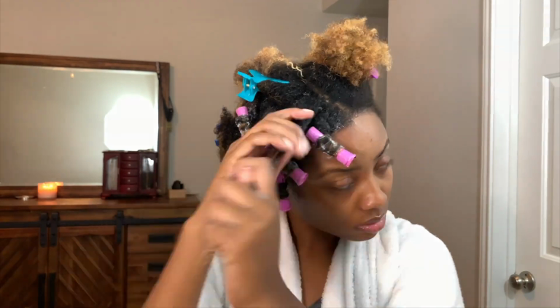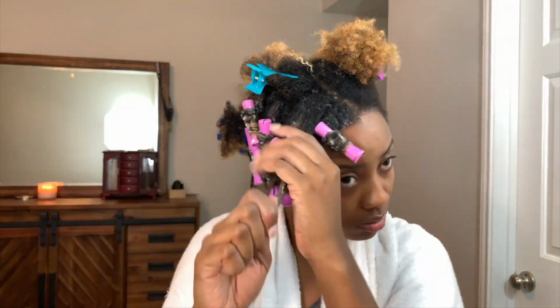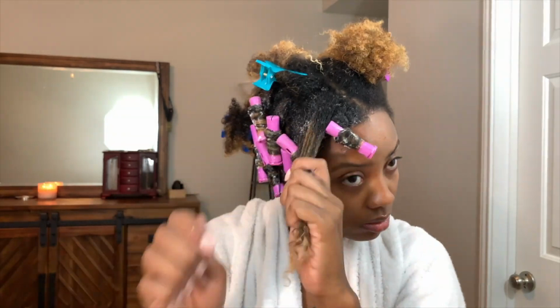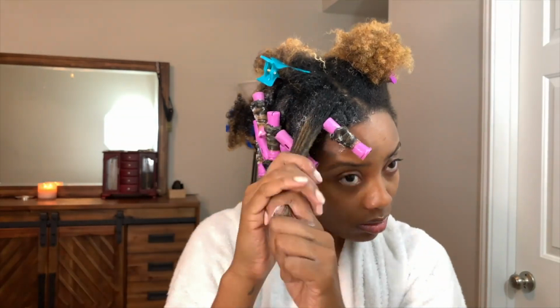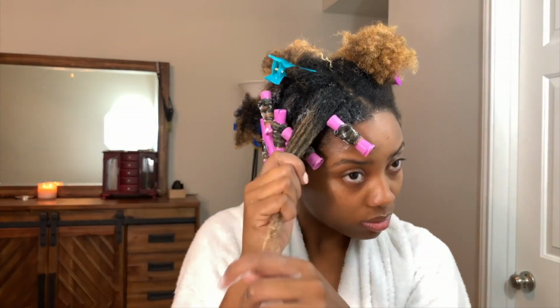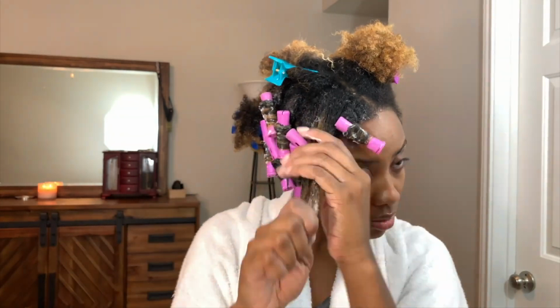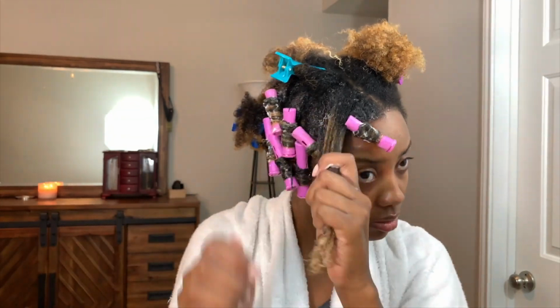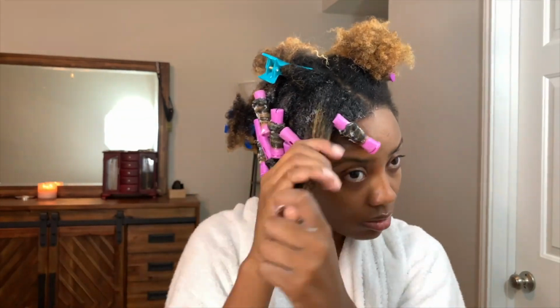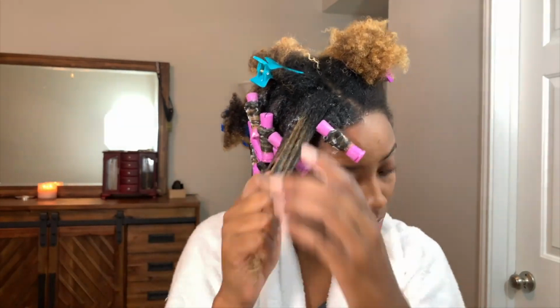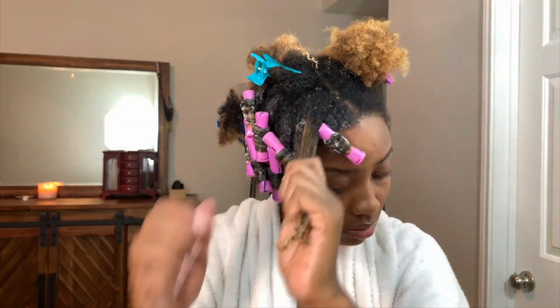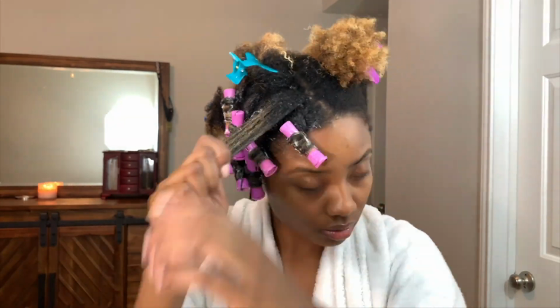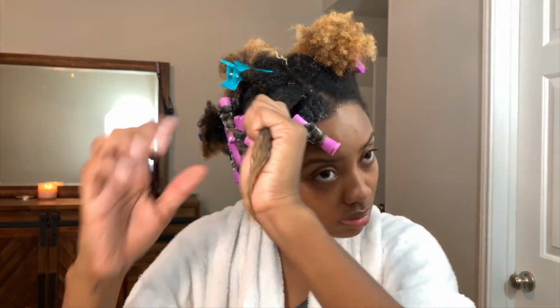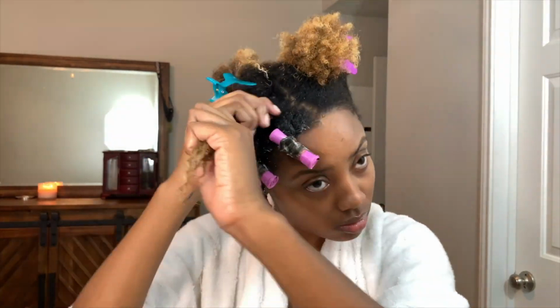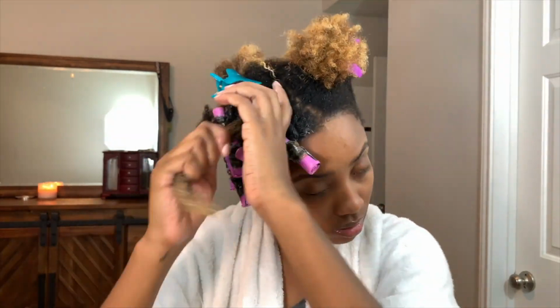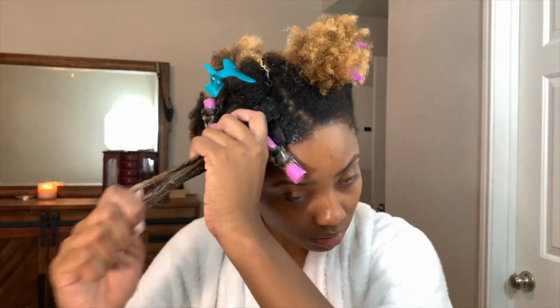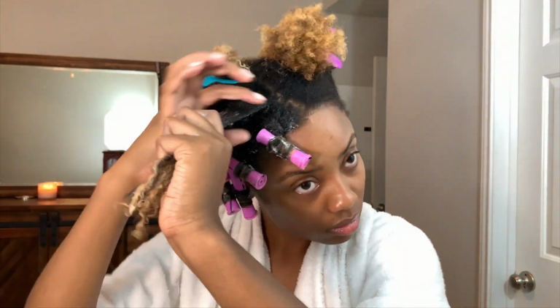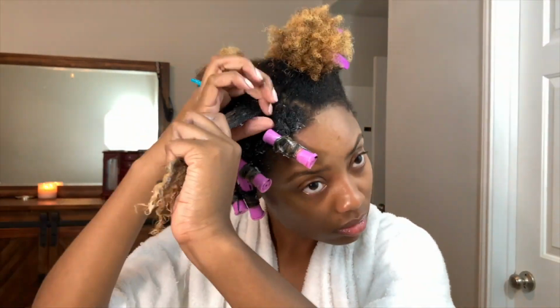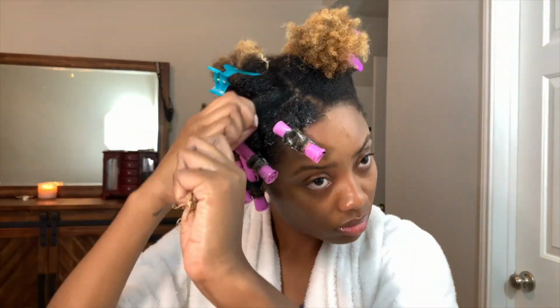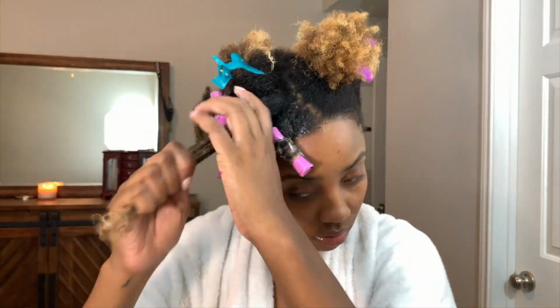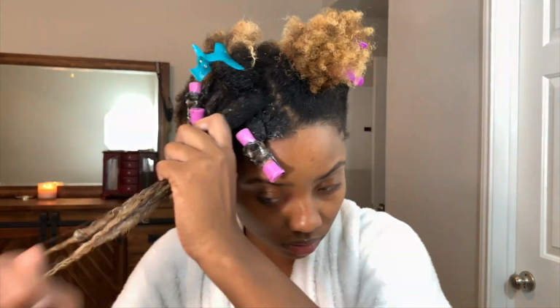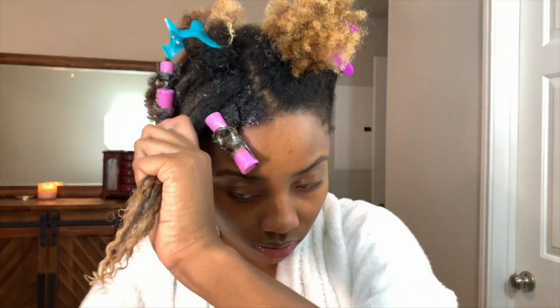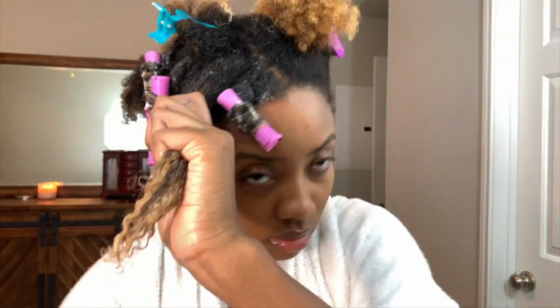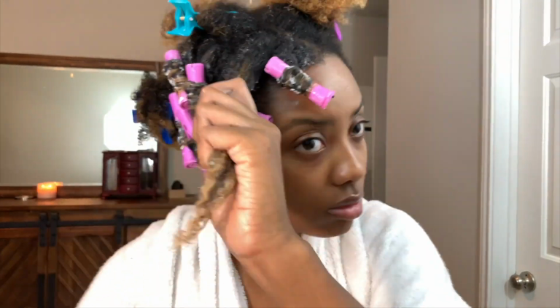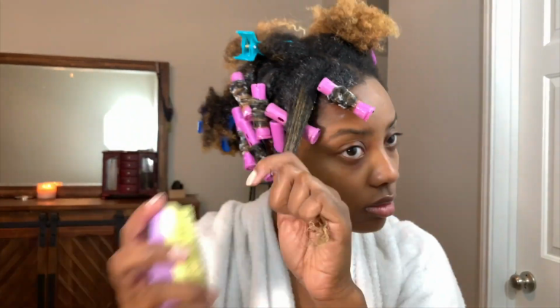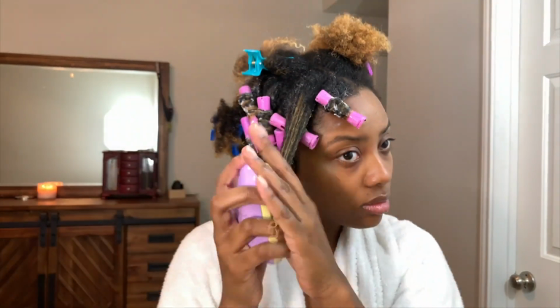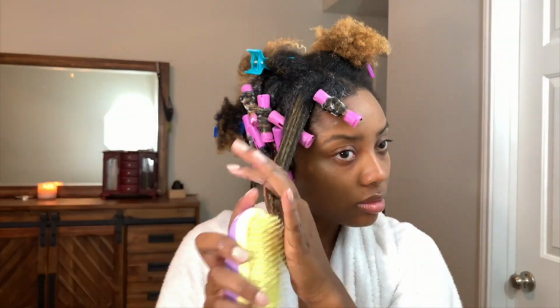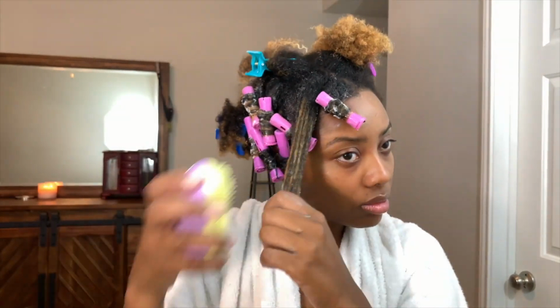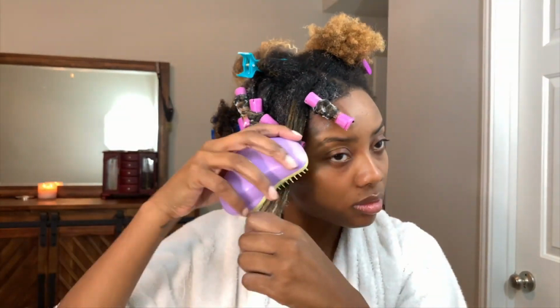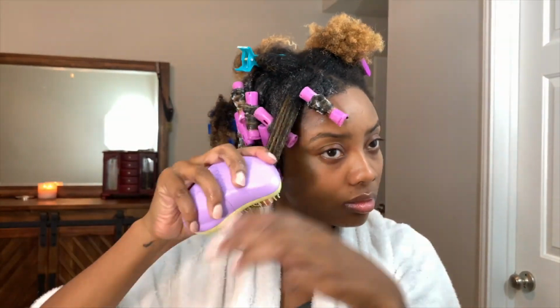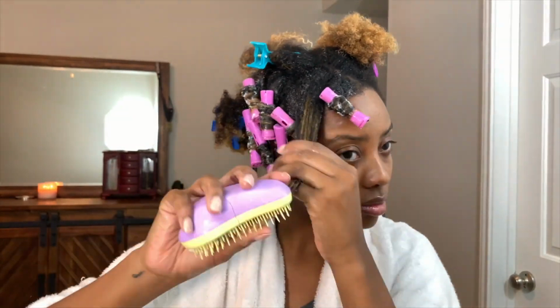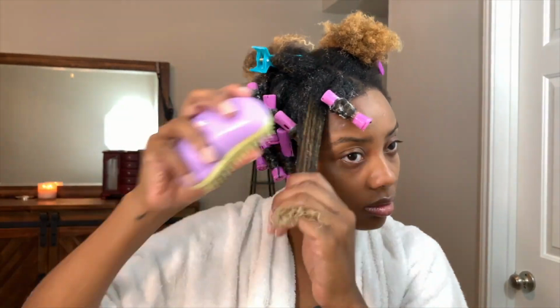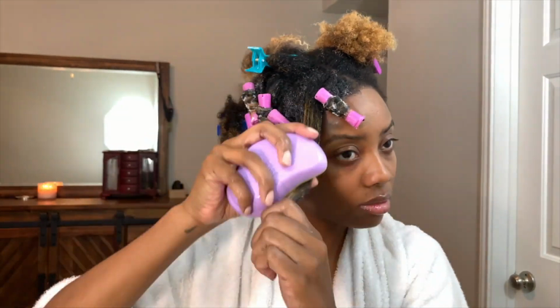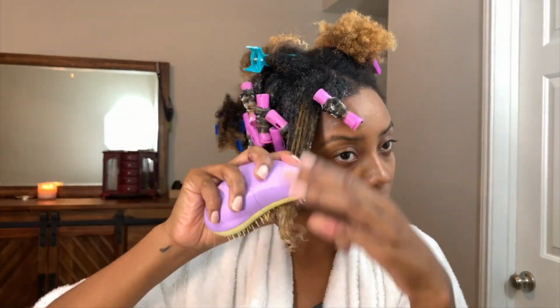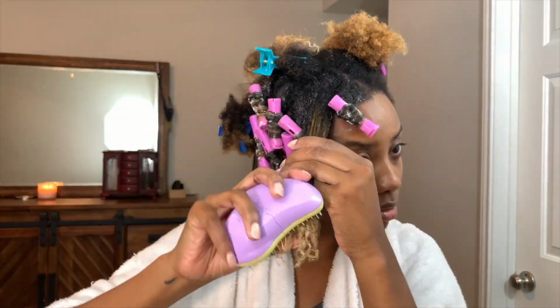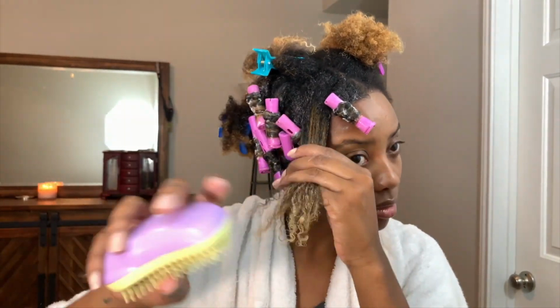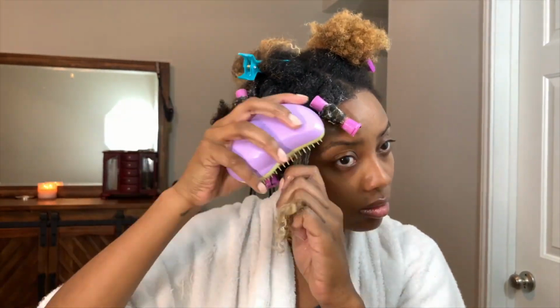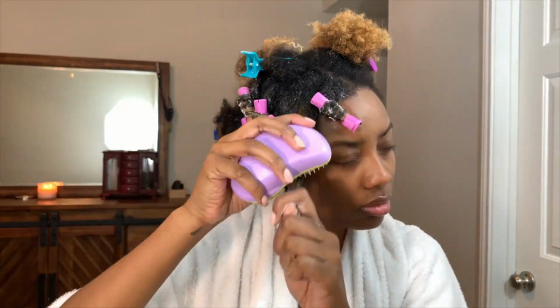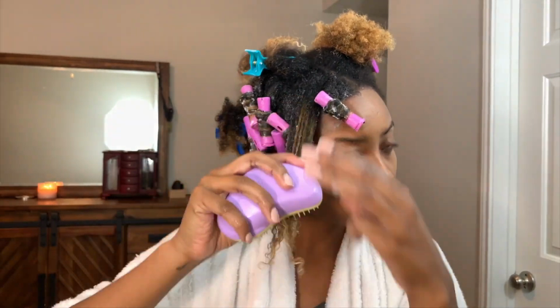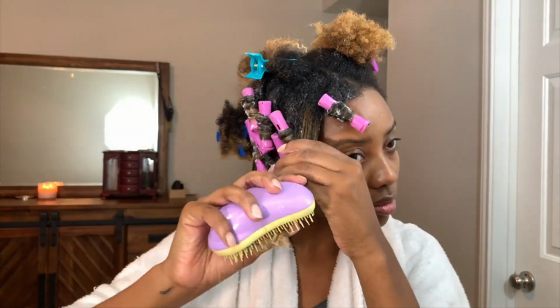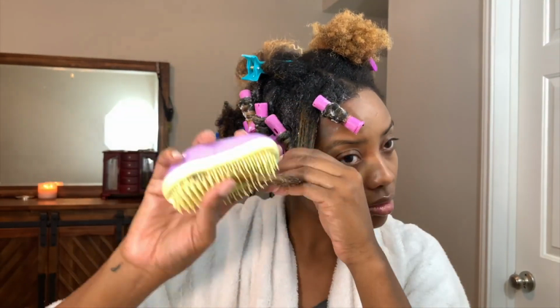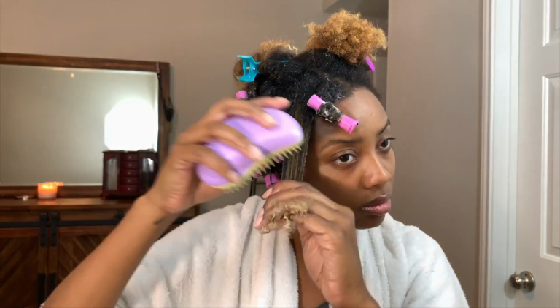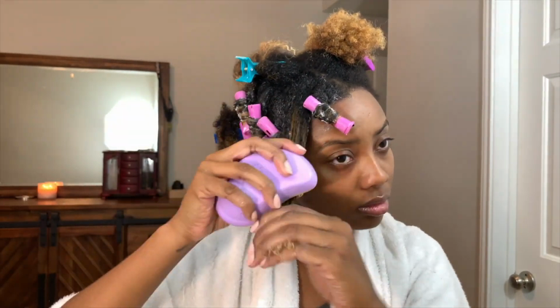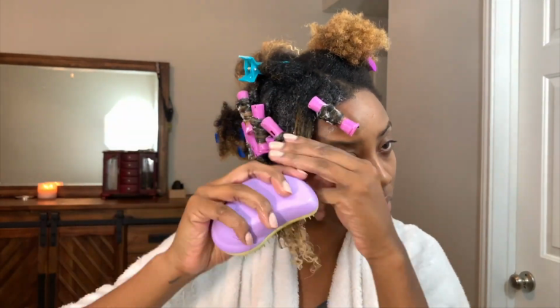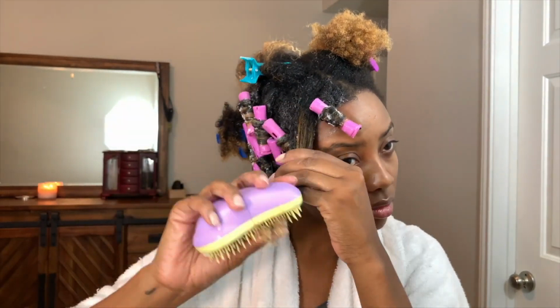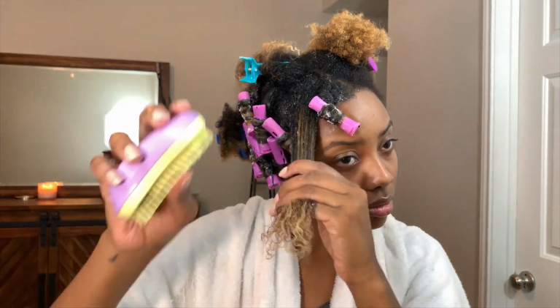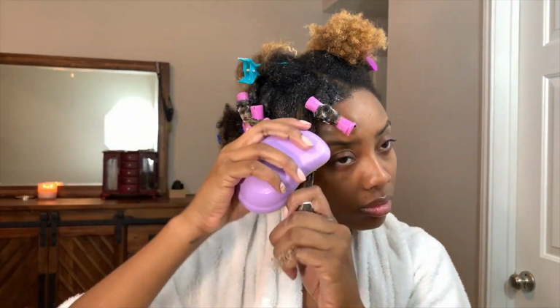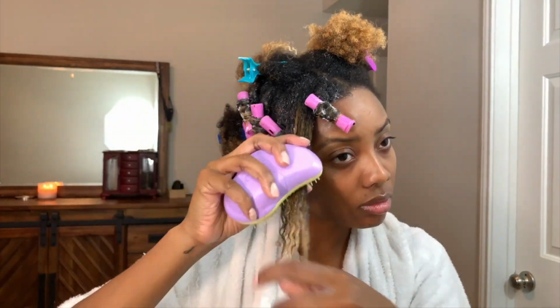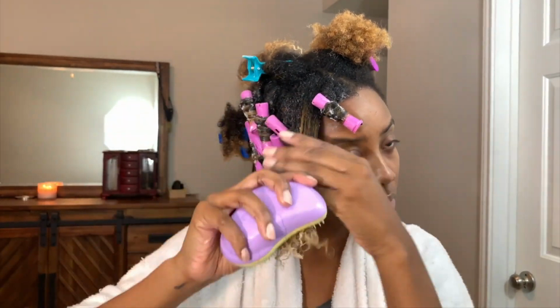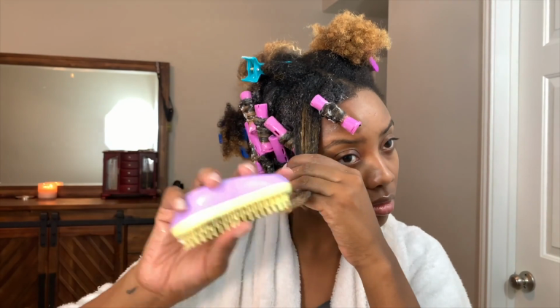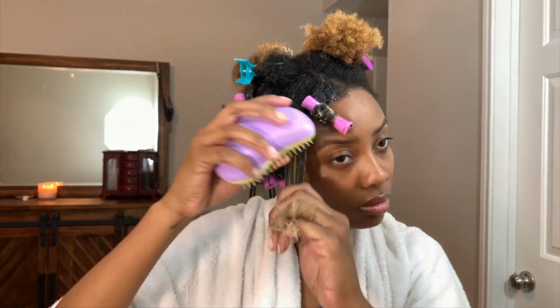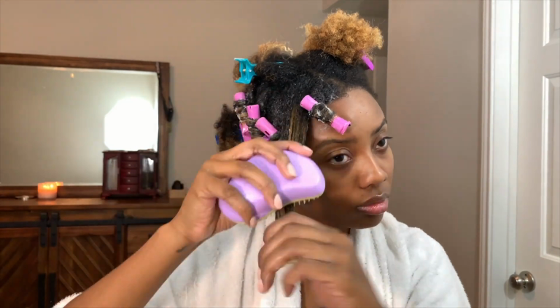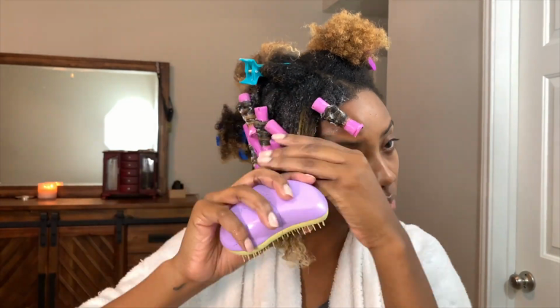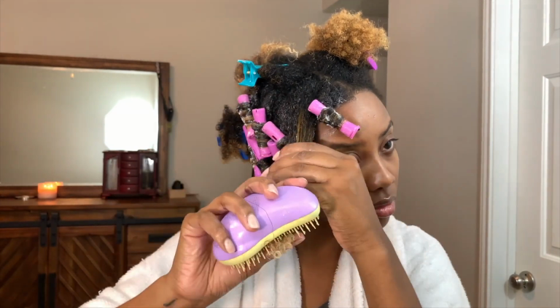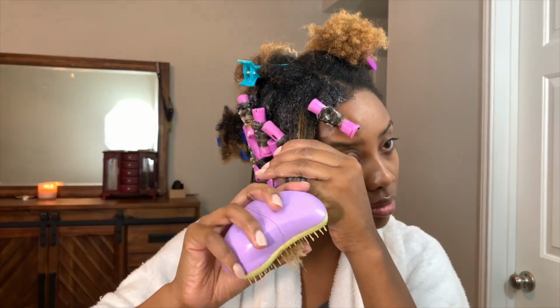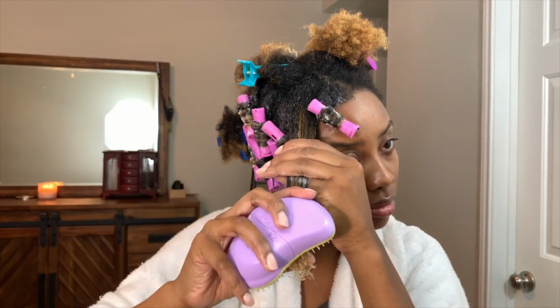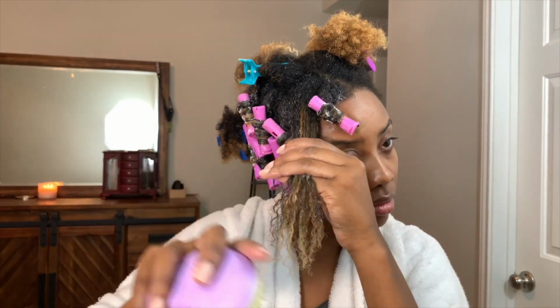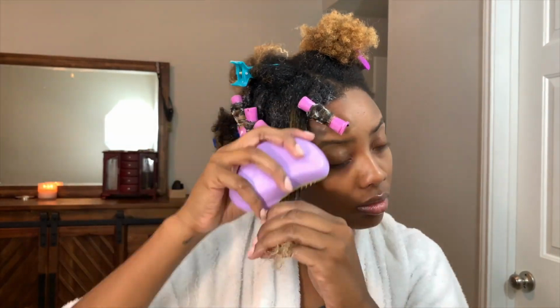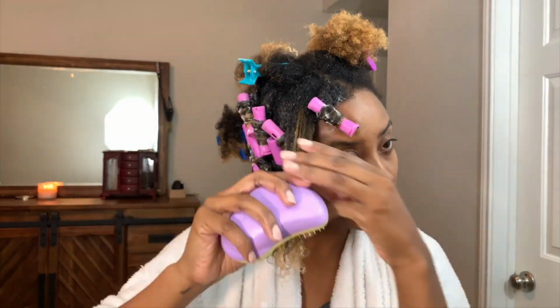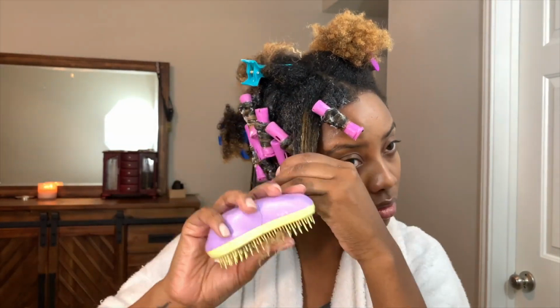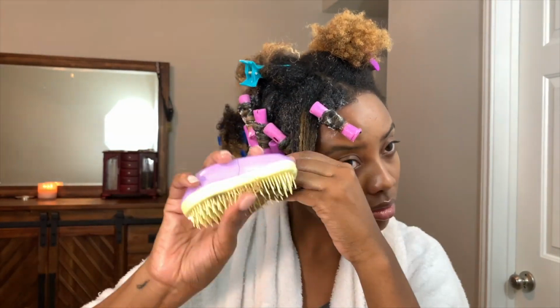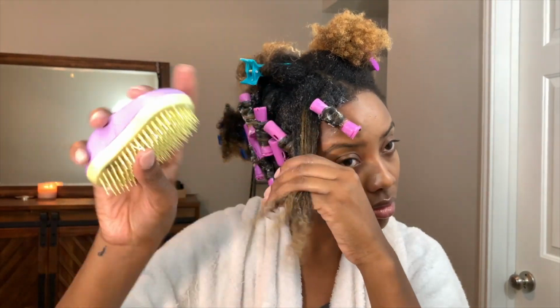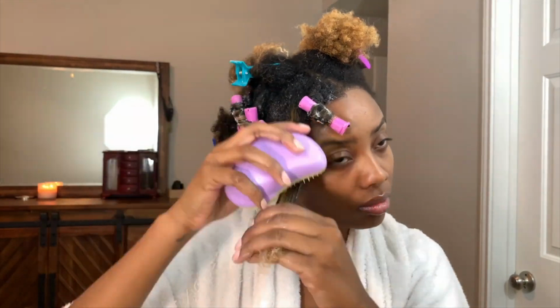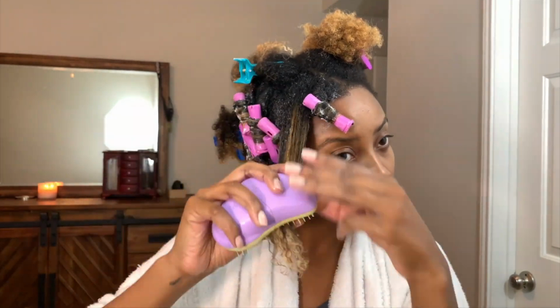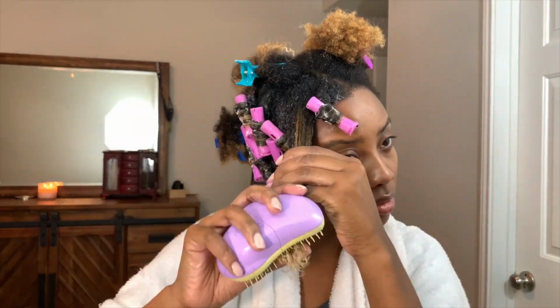Here you can see me repeating the same process just a little bit faster, just so you can get the hang of the technique that I used to apply the rods.